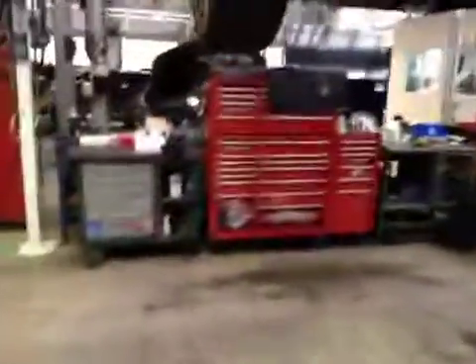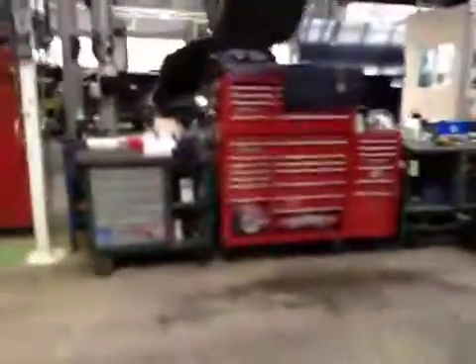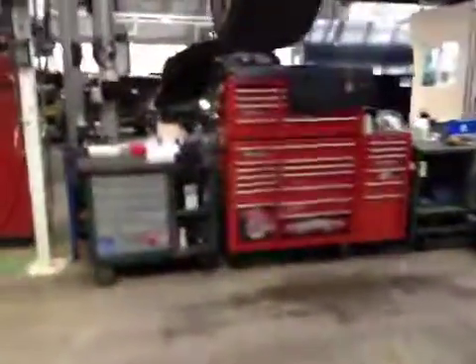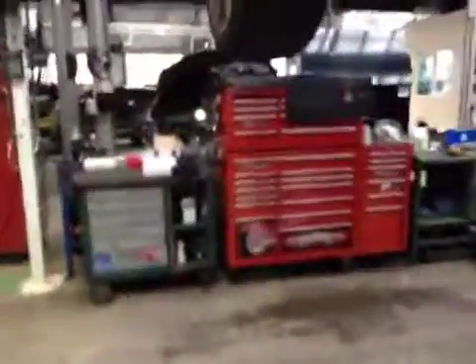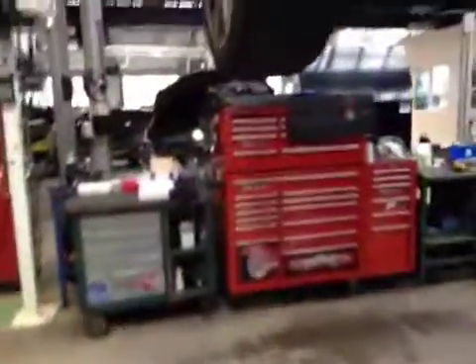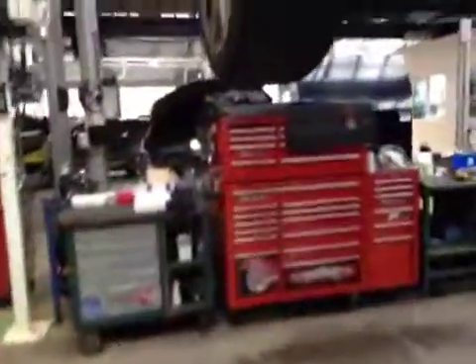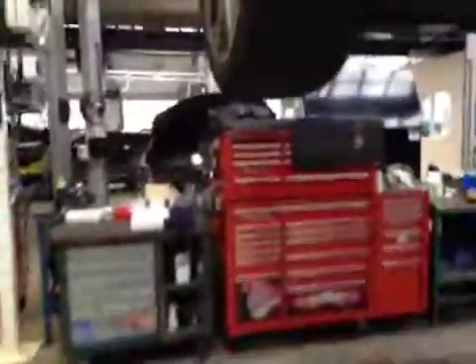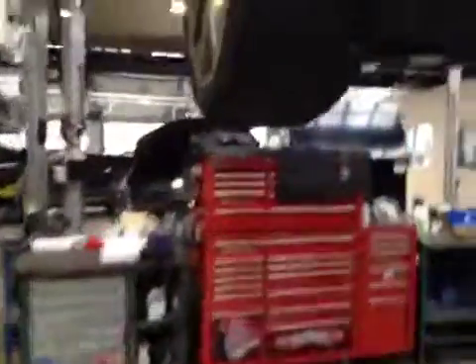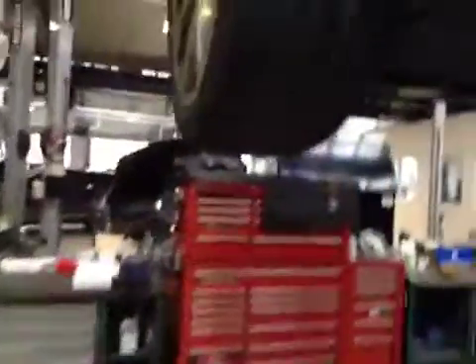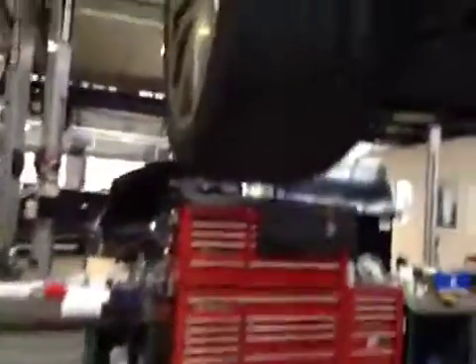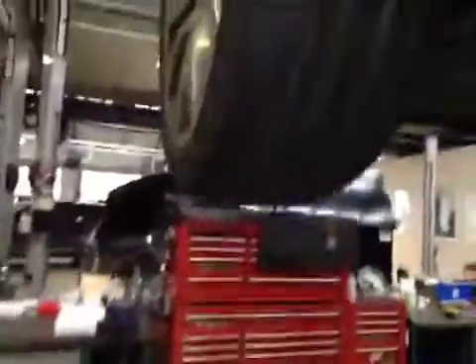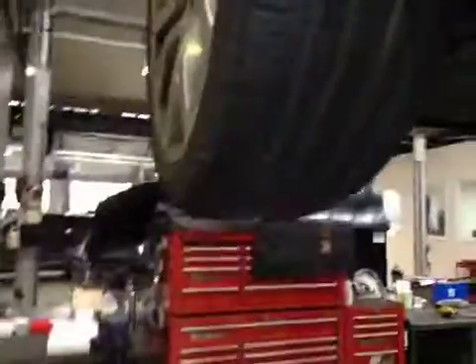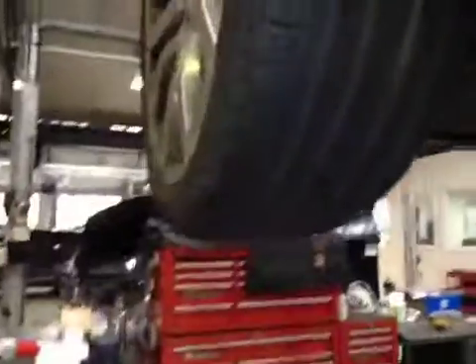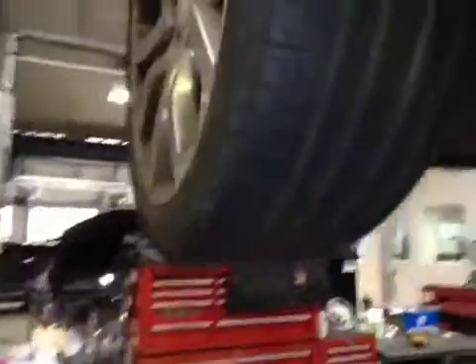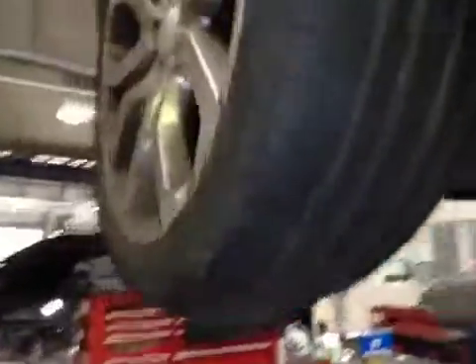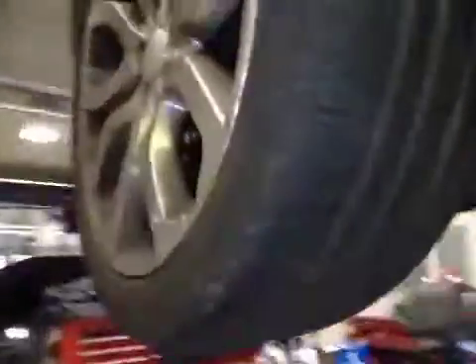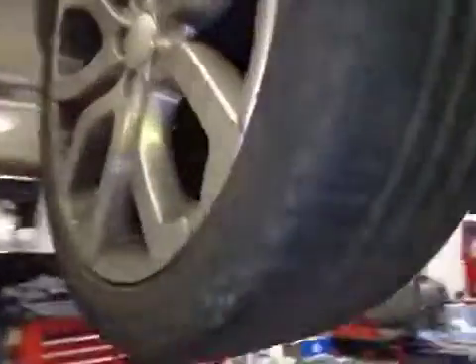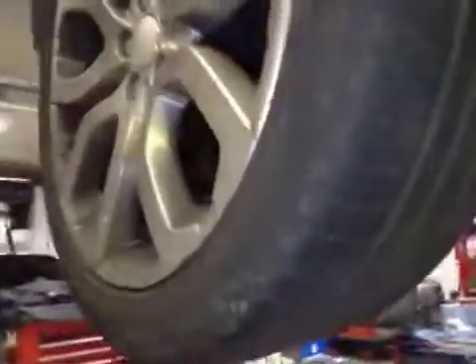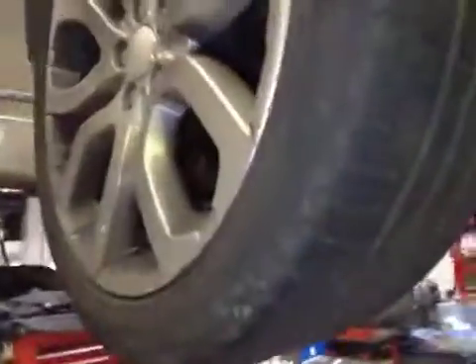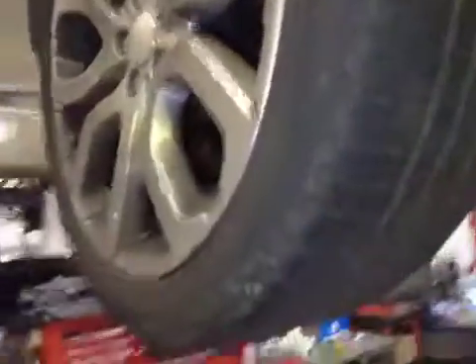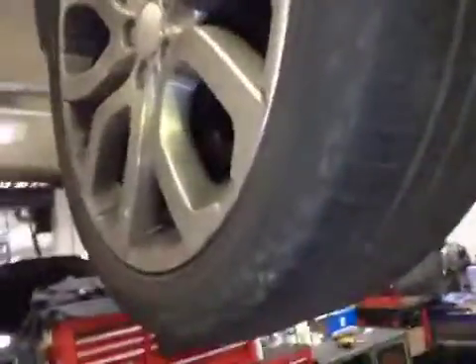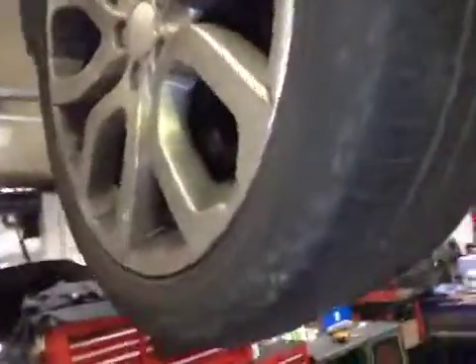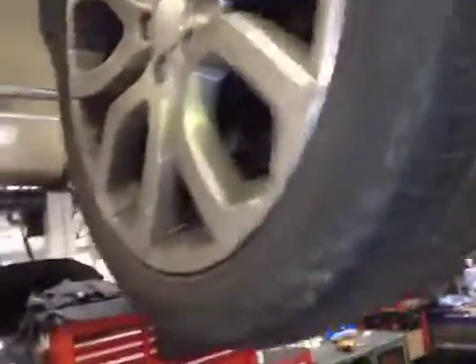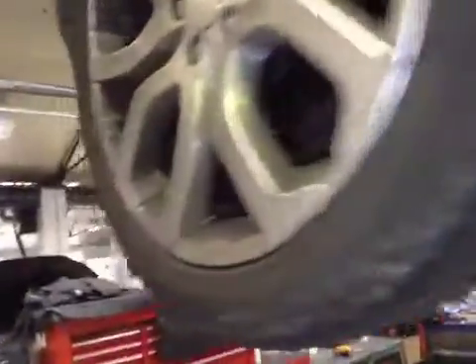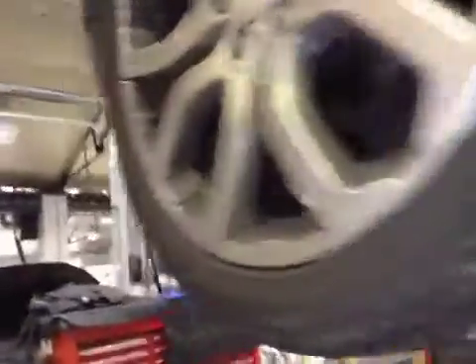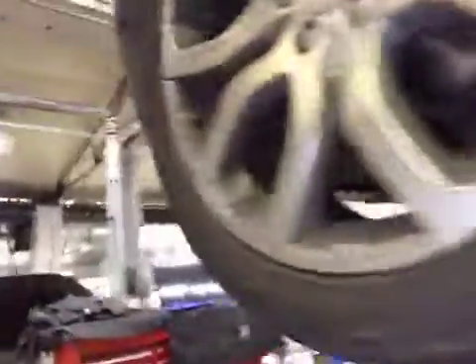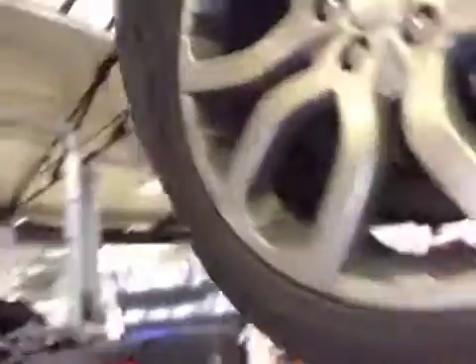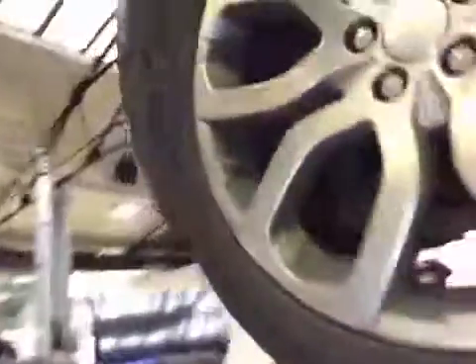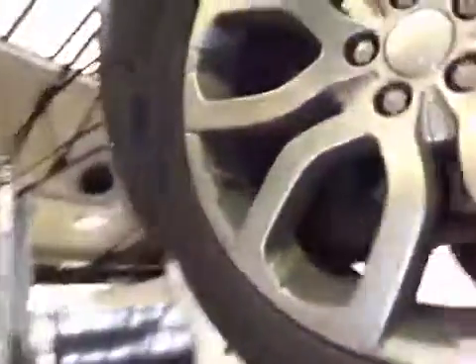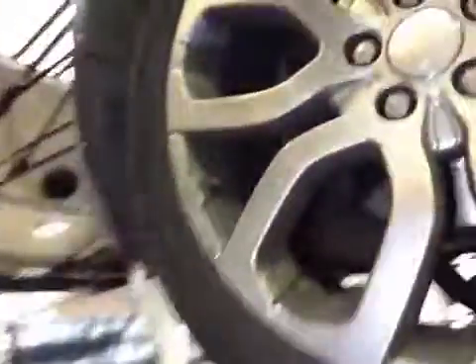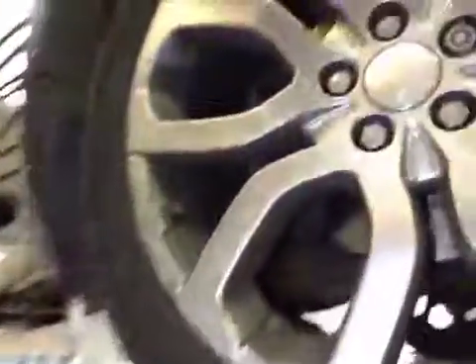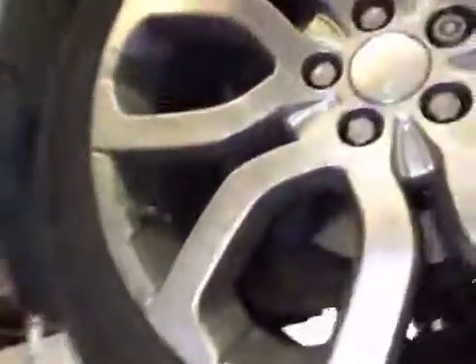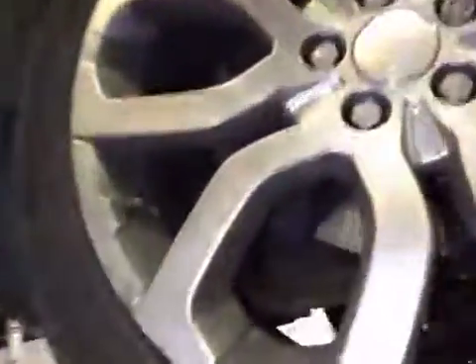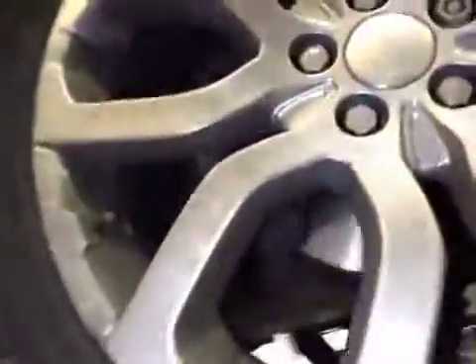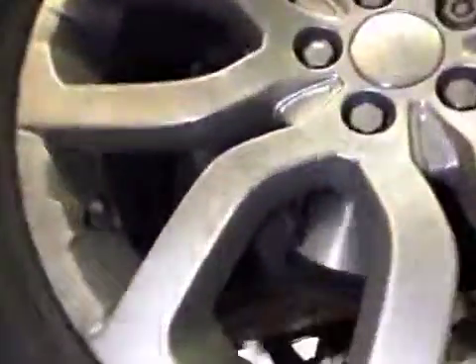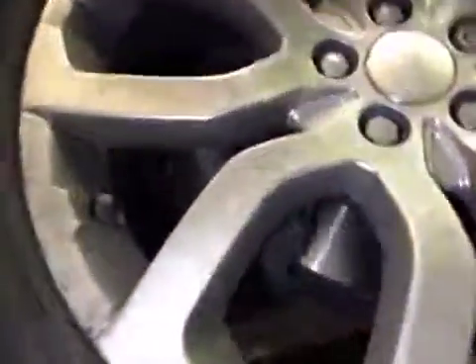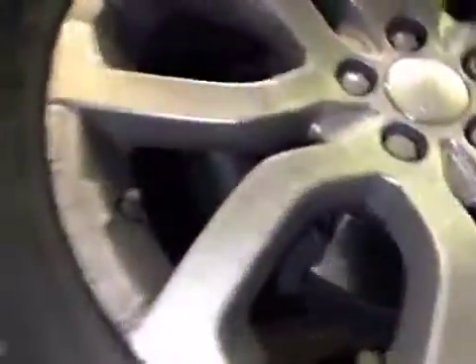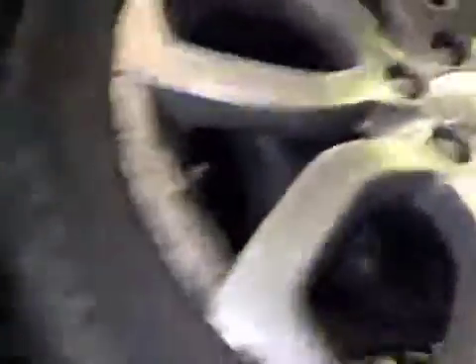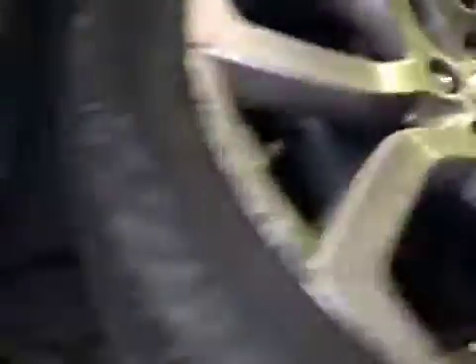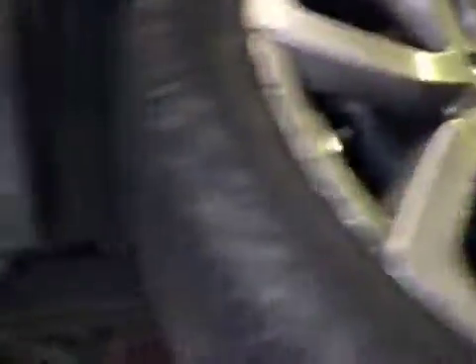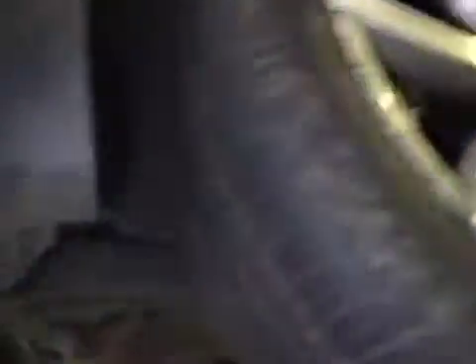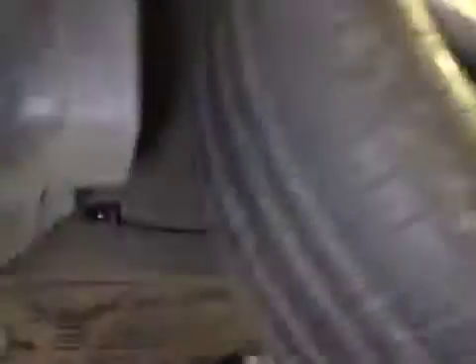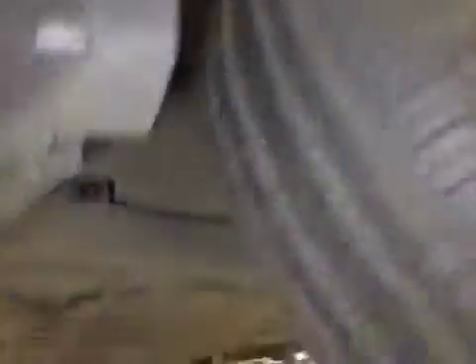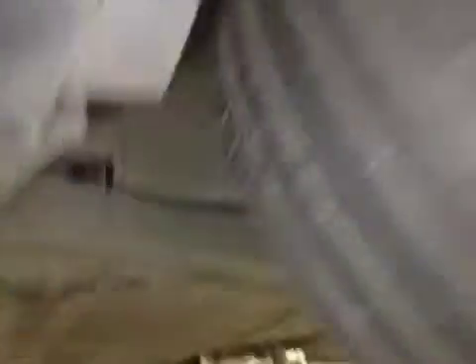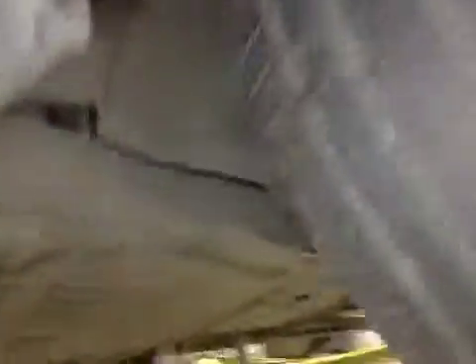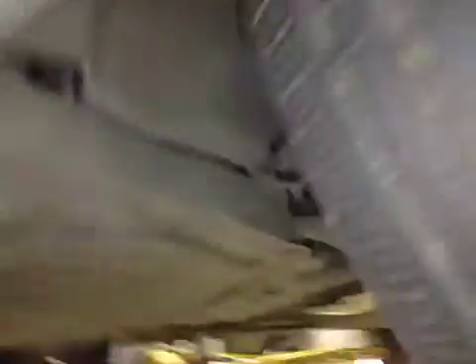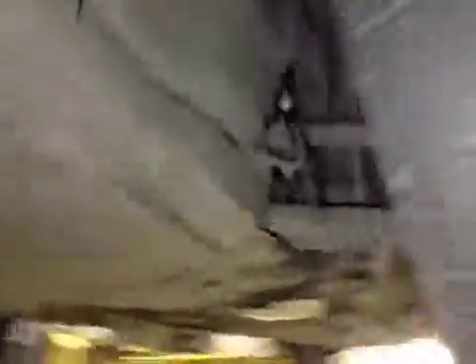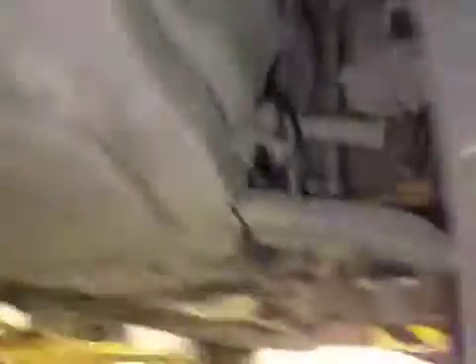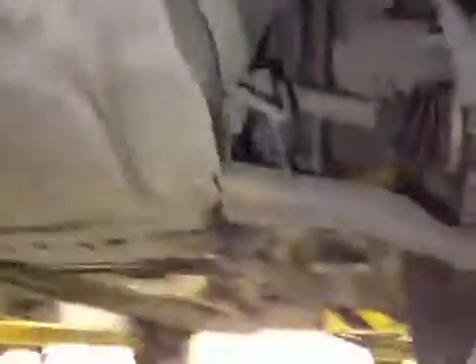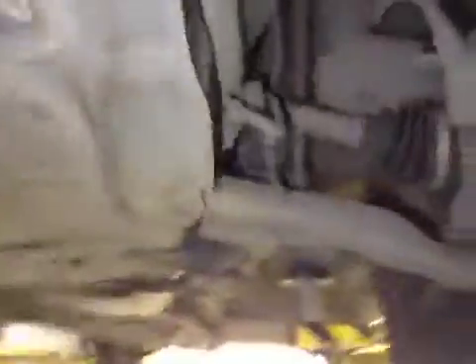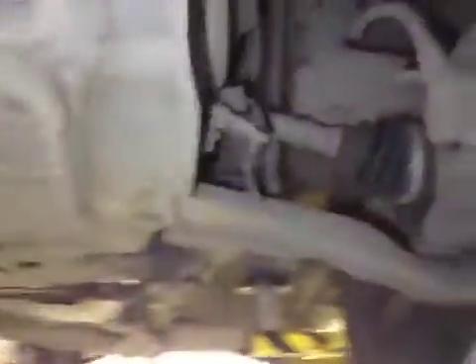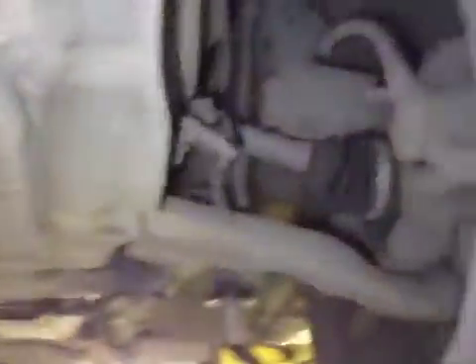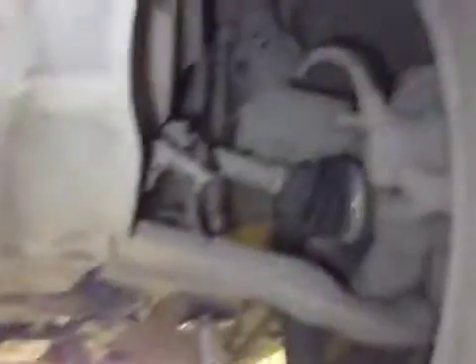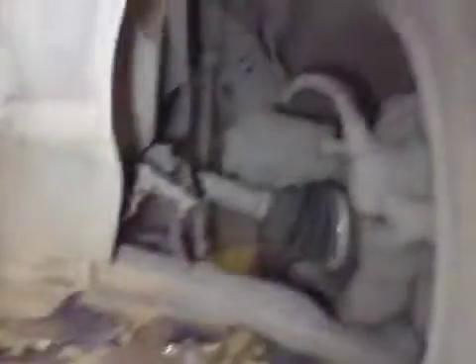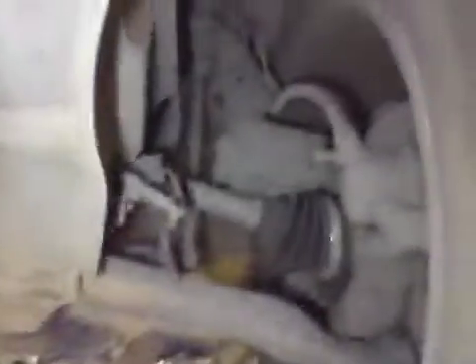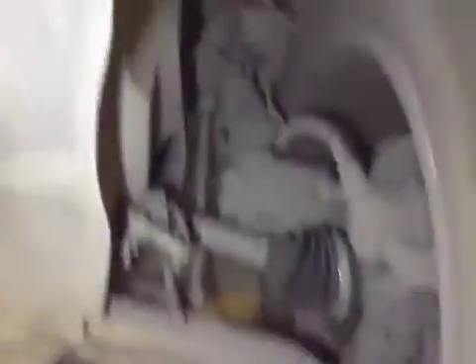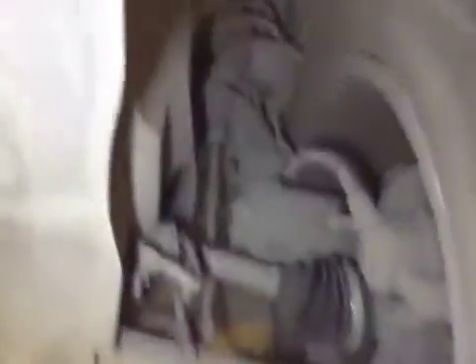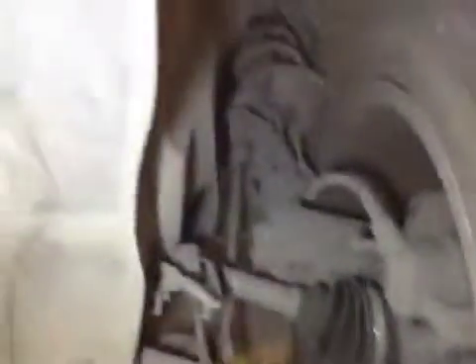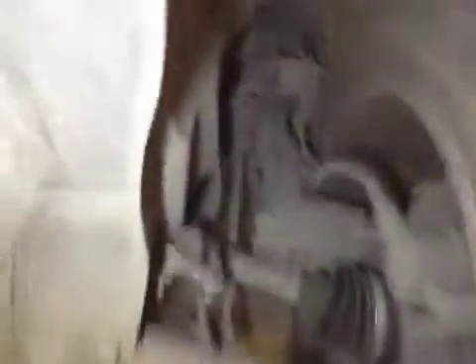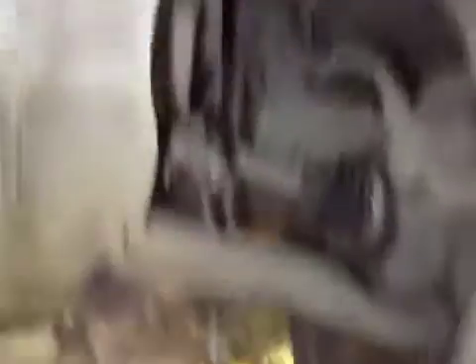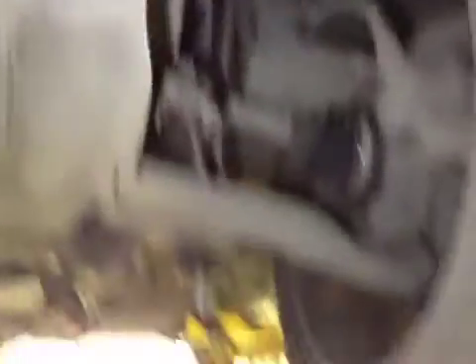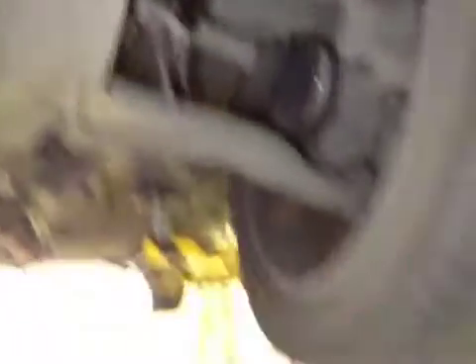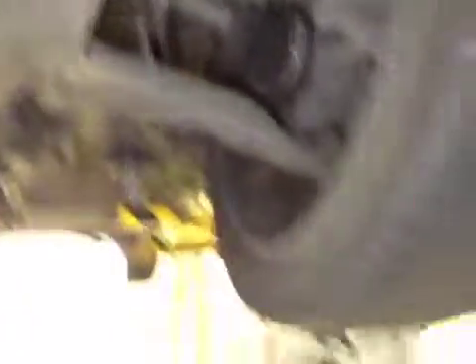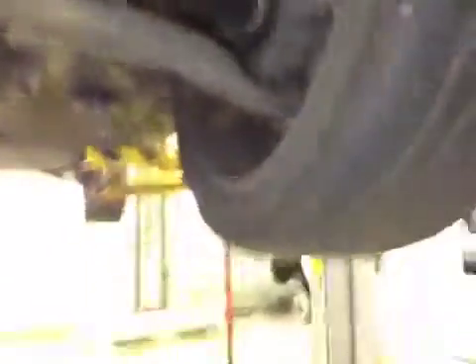Nearside front tyre tread and sidewalls are now marked in amber. Nearside front brake disc and pads are both good. Nearside front suspension is also good.